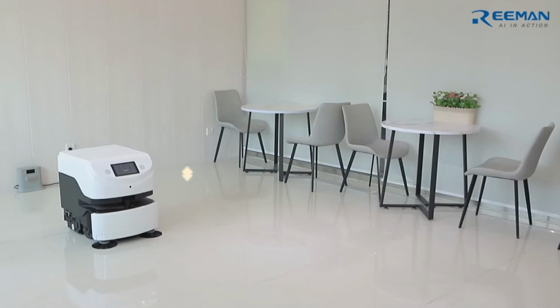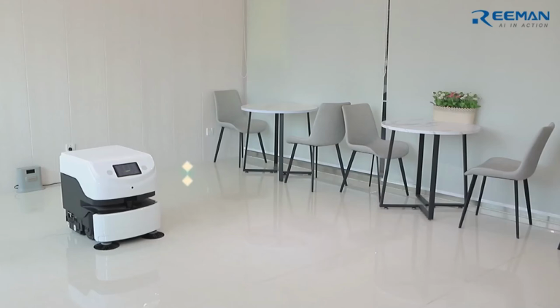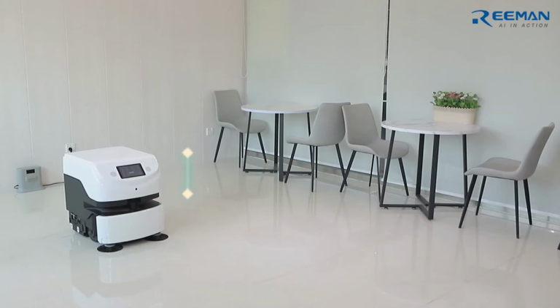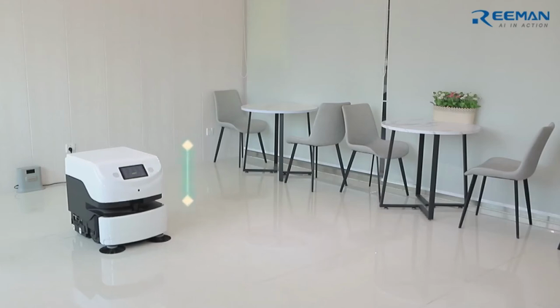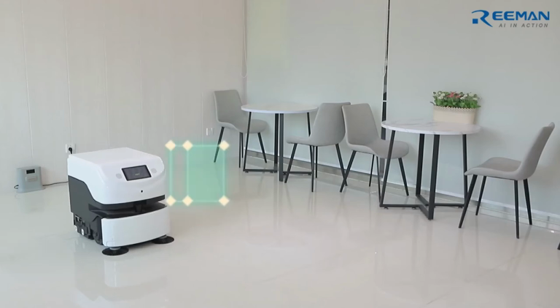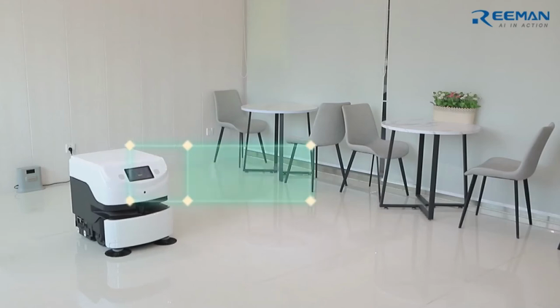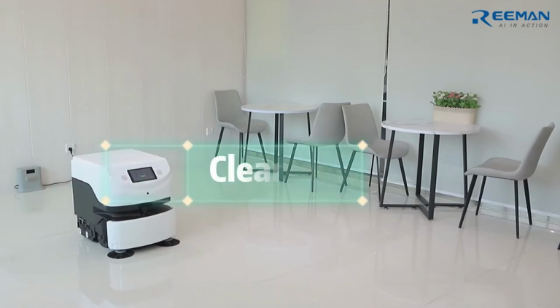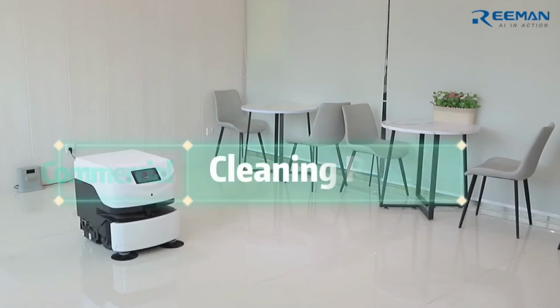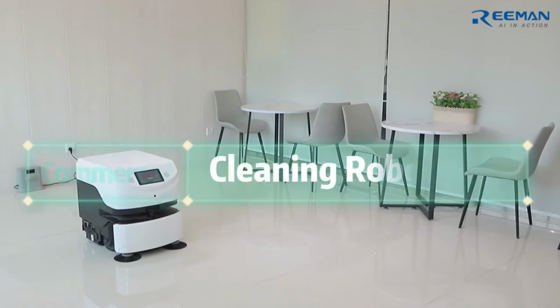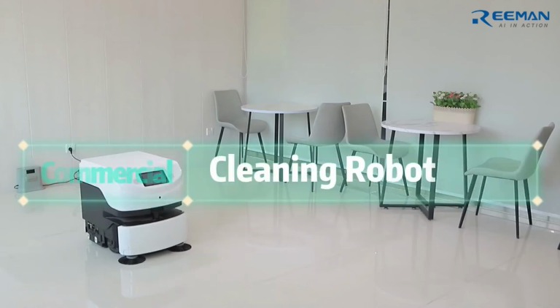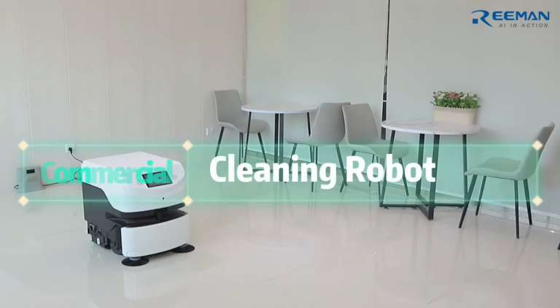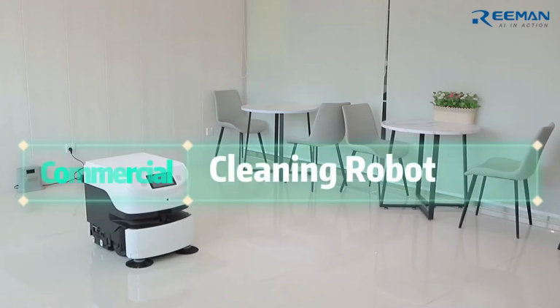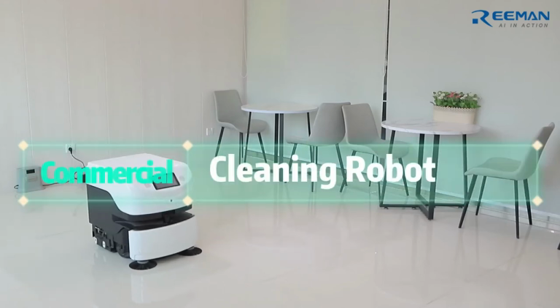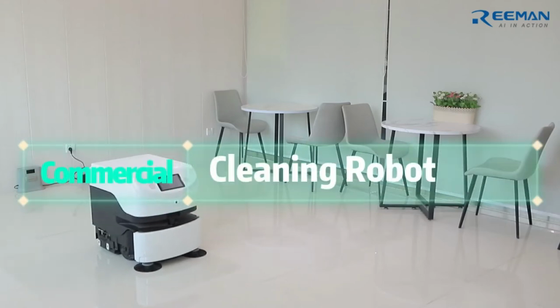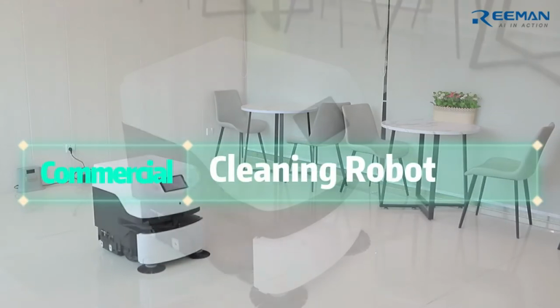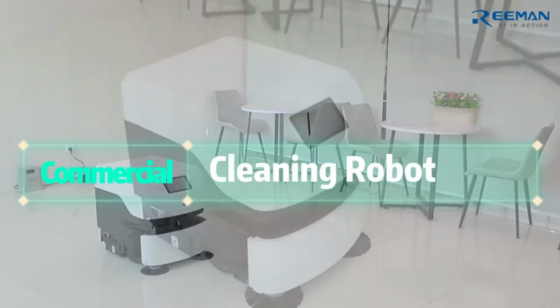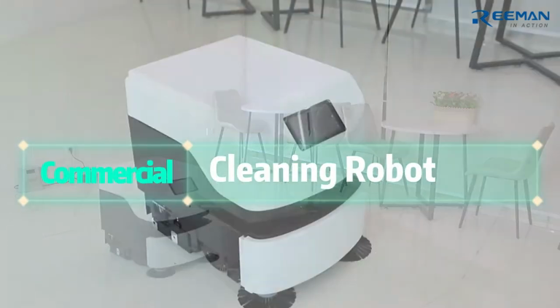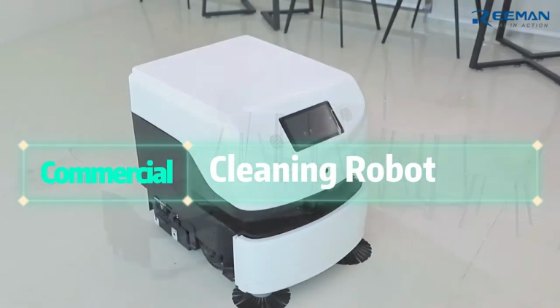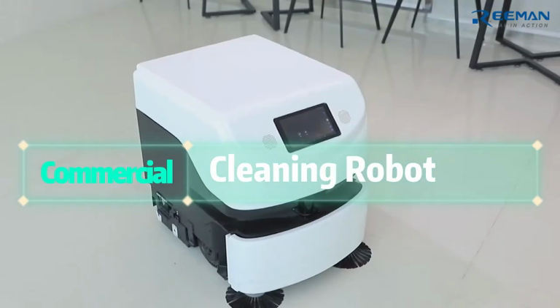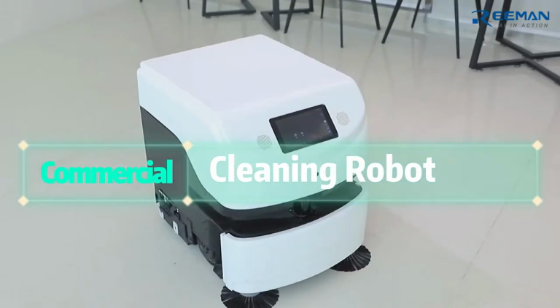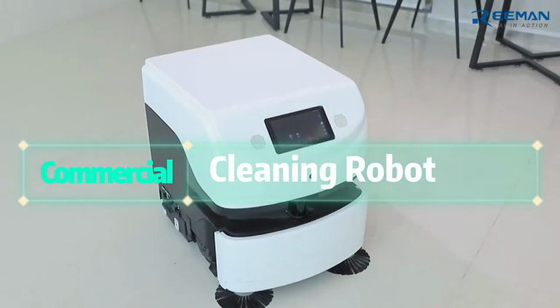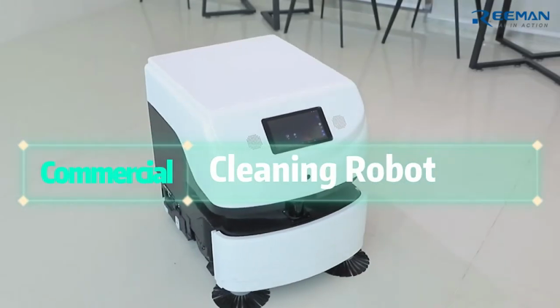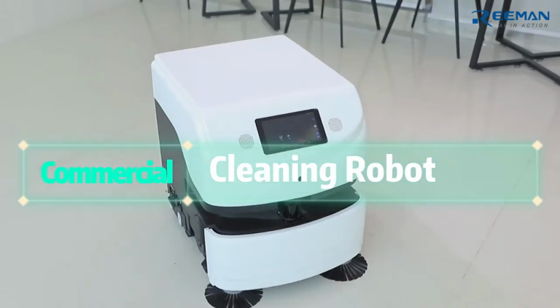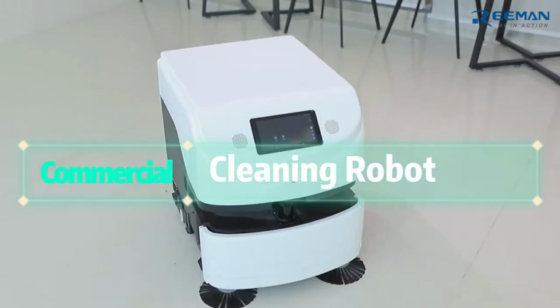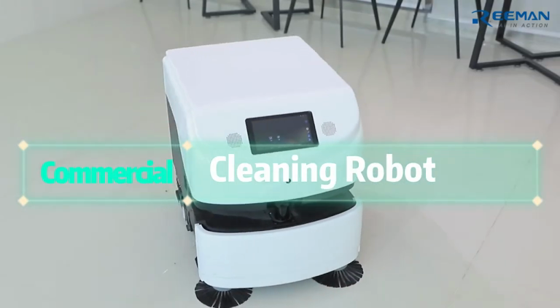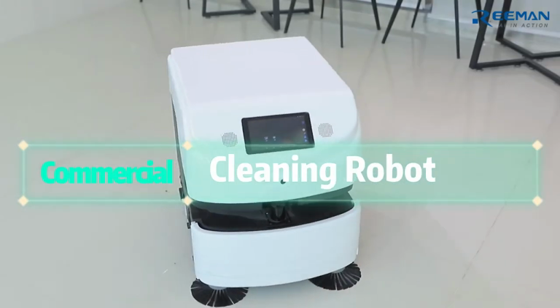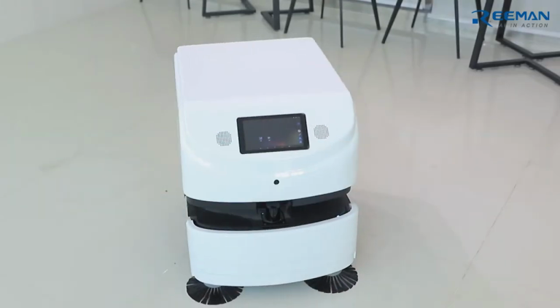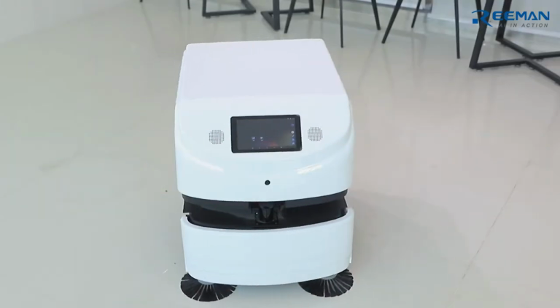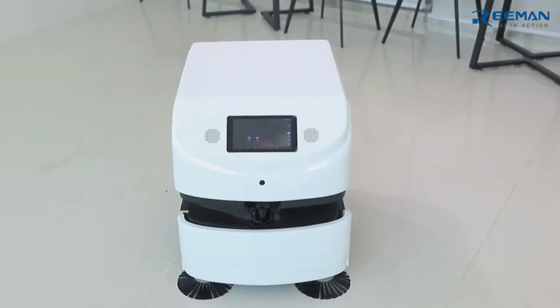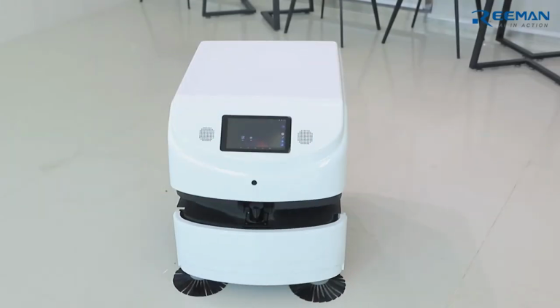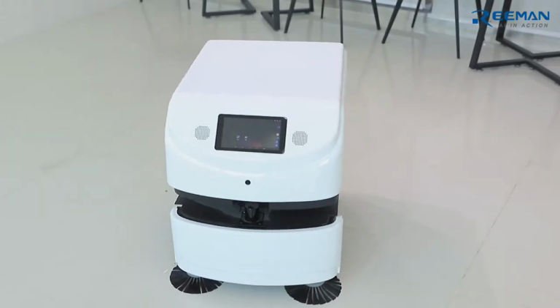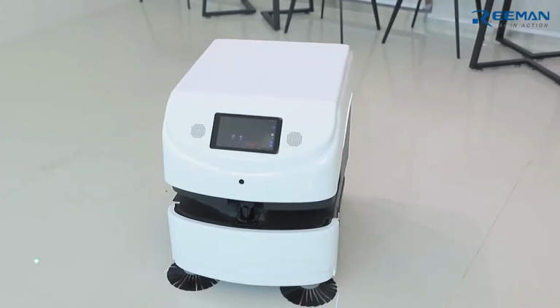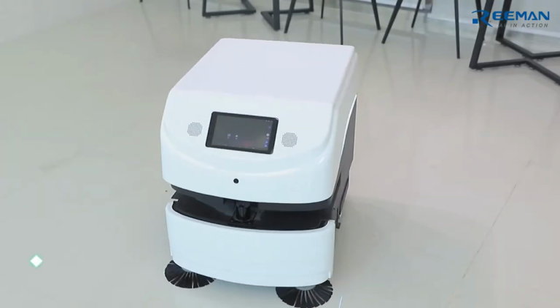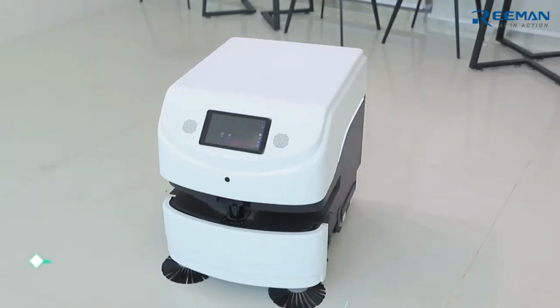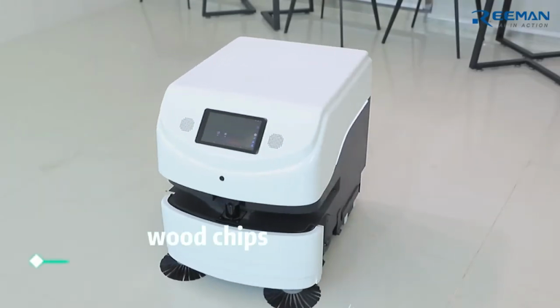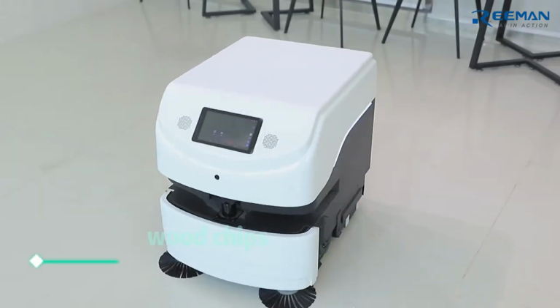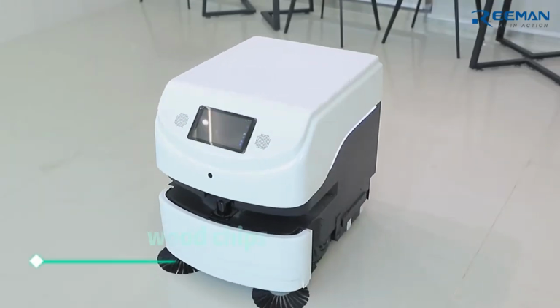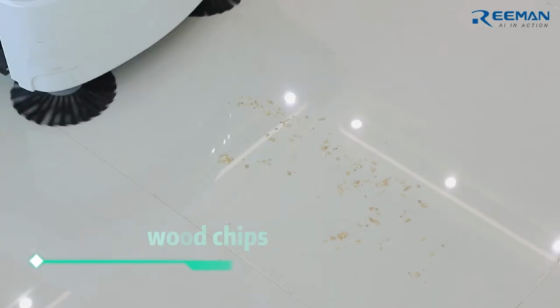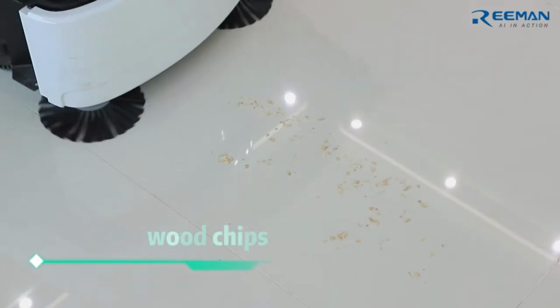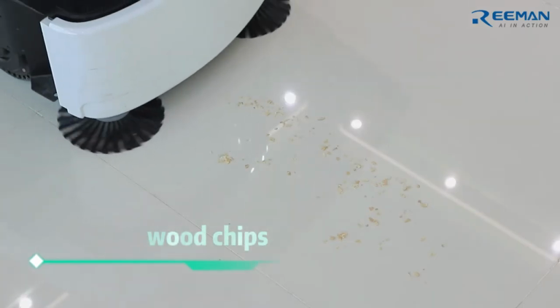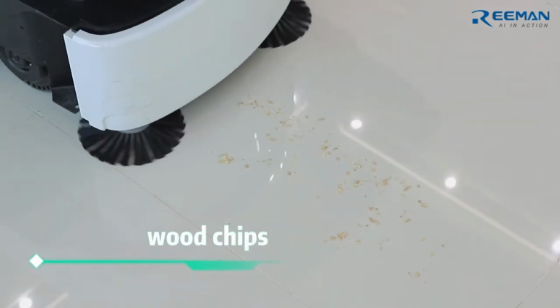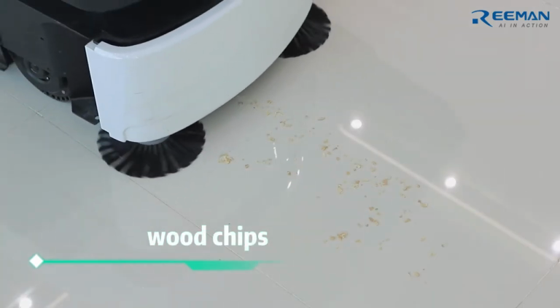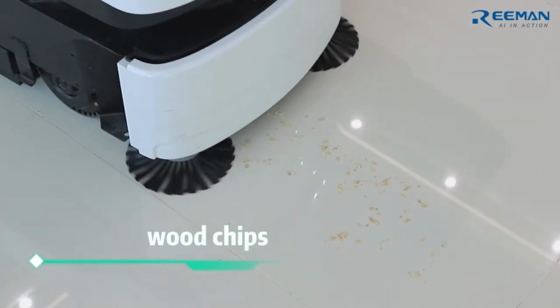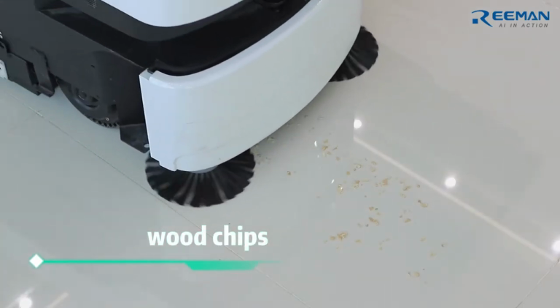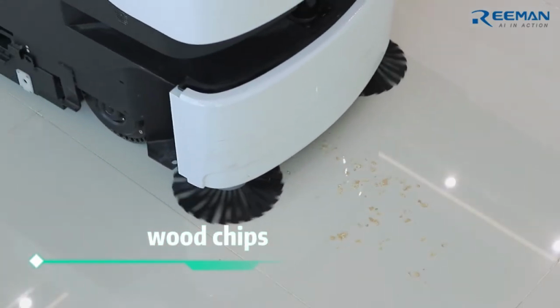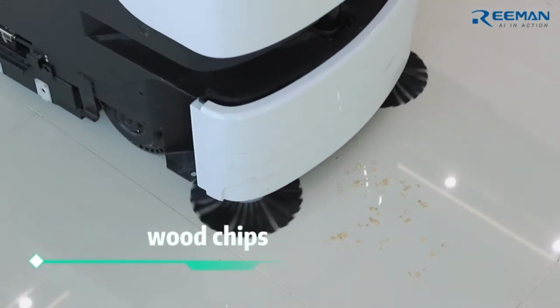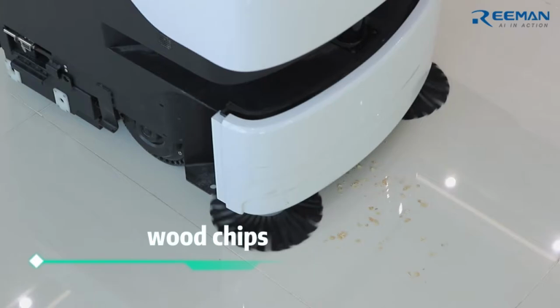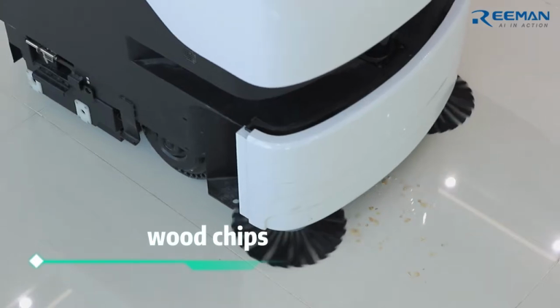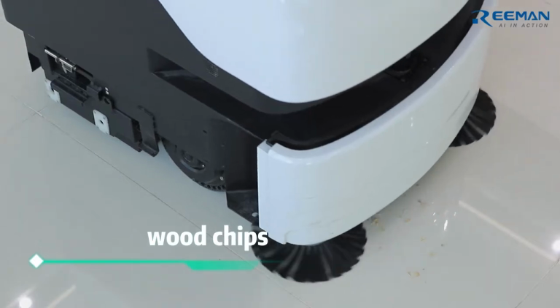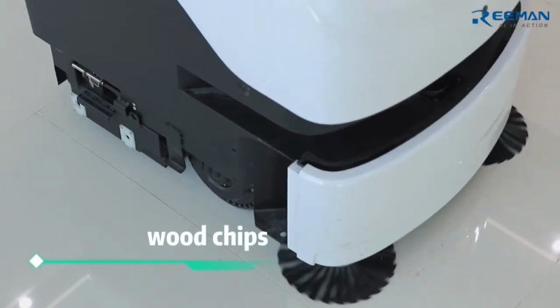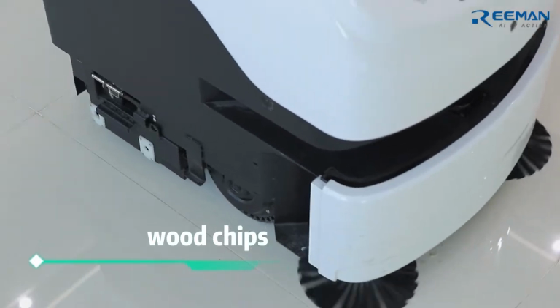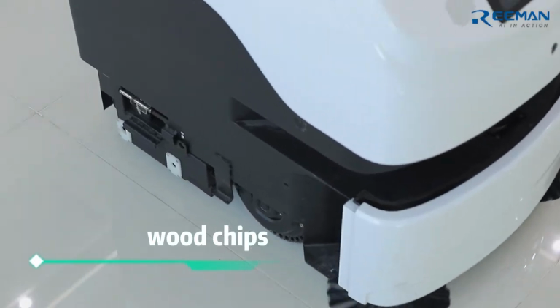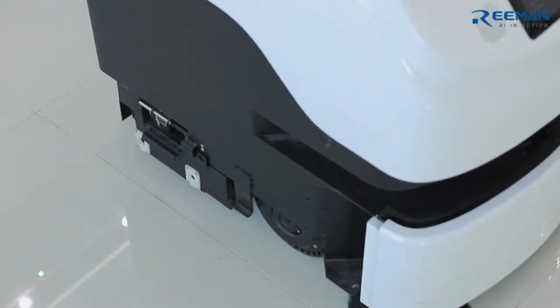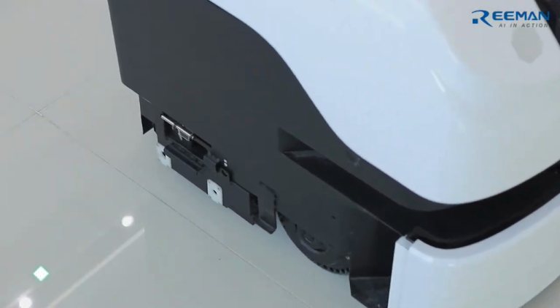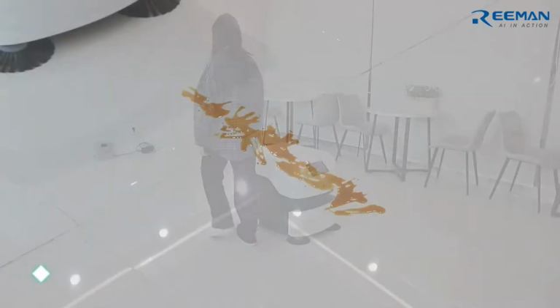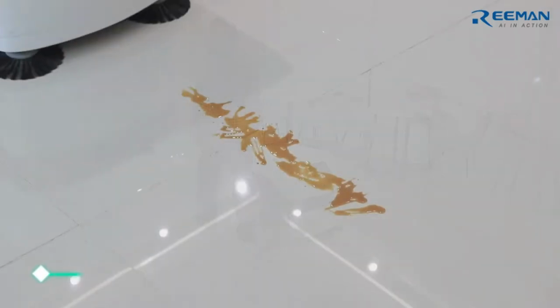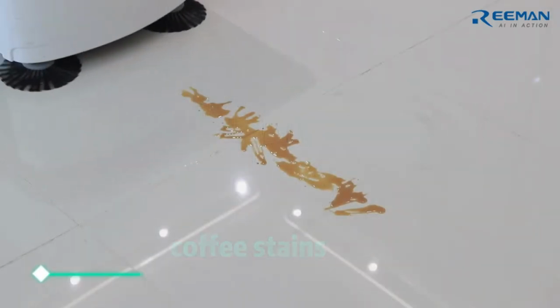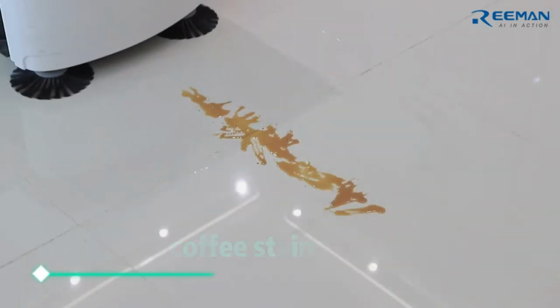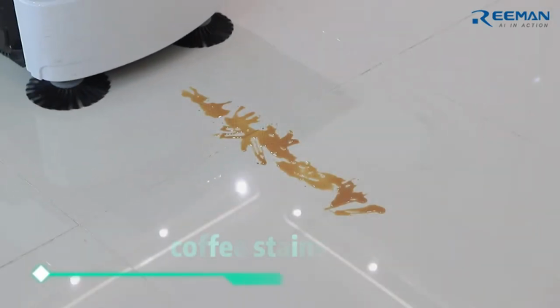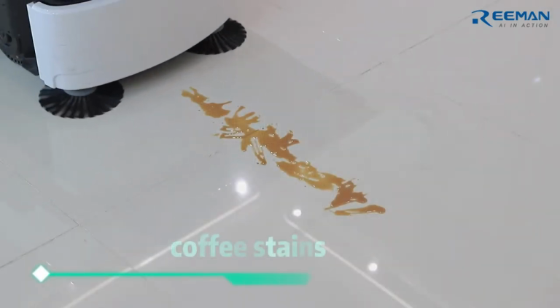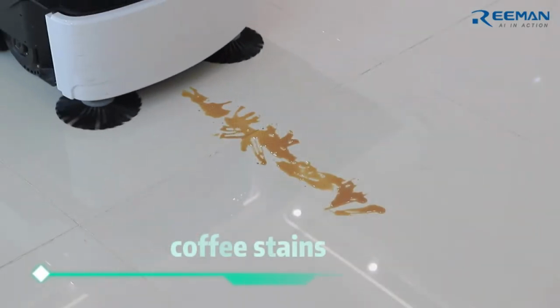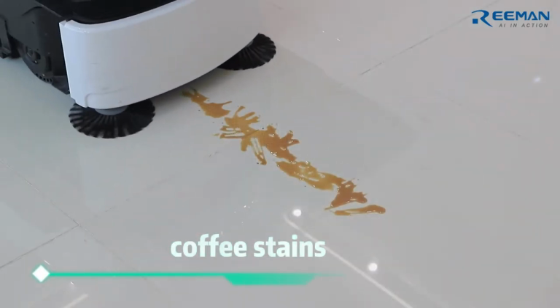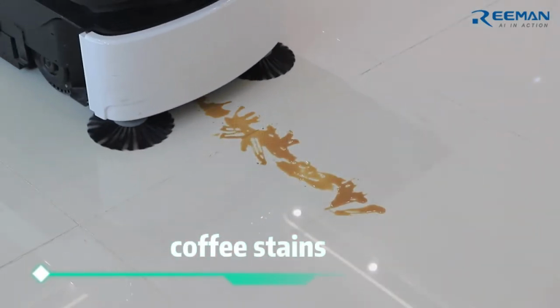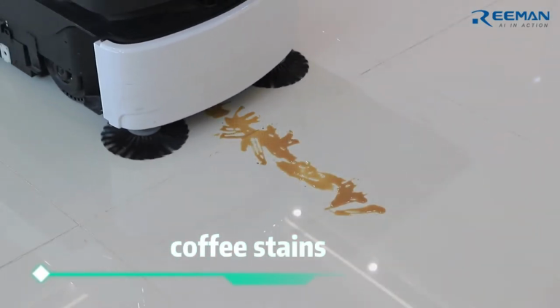For commercial cleaning robots for larger venues, it's time to shine. It can sweep, mop, and vacuum at one time.